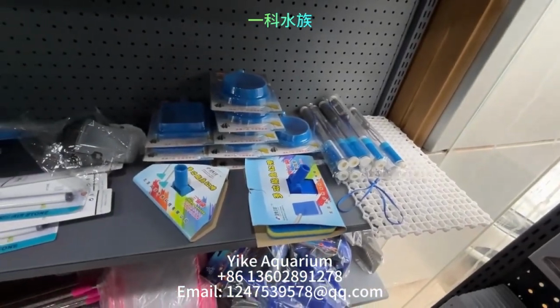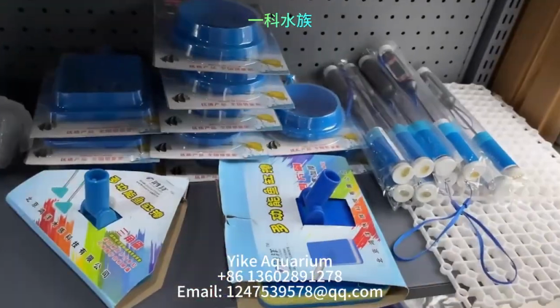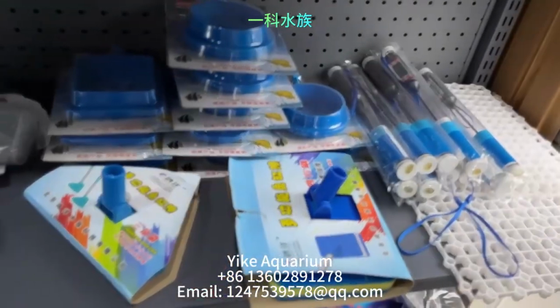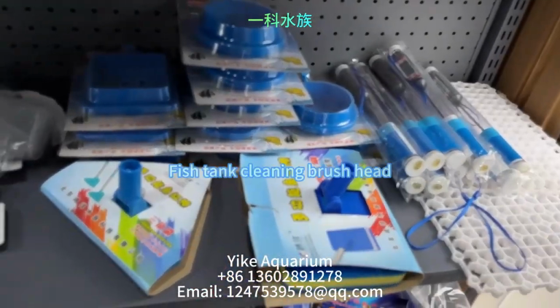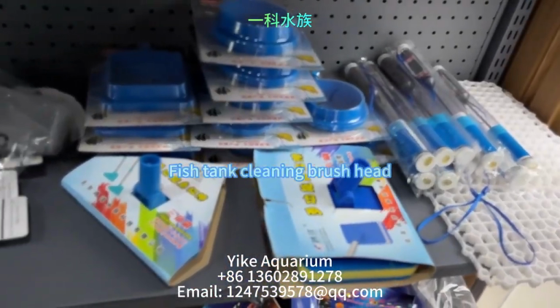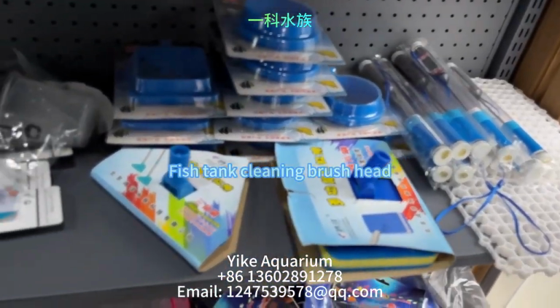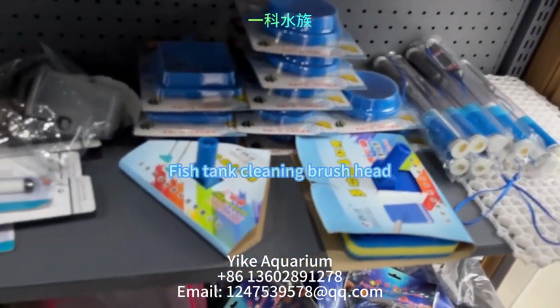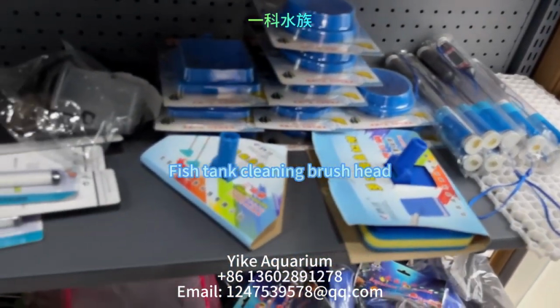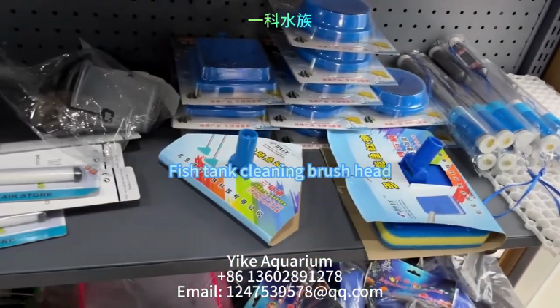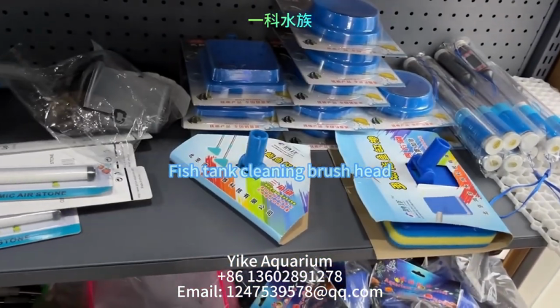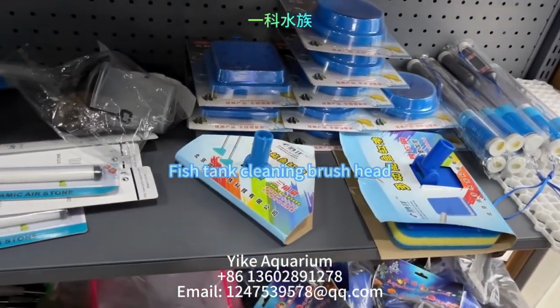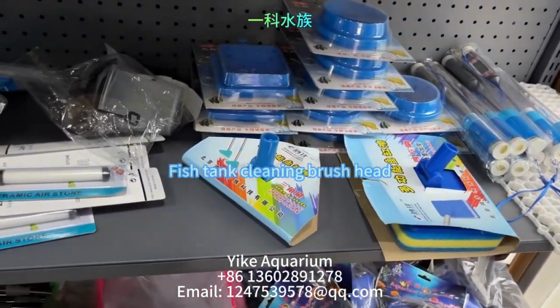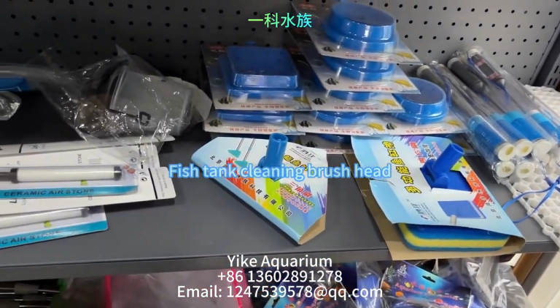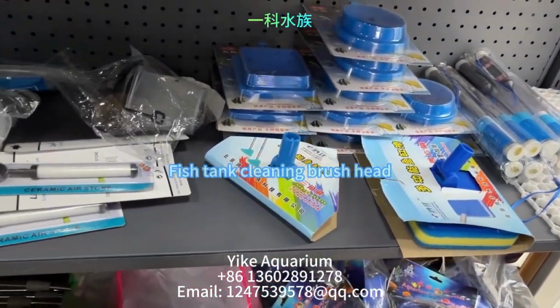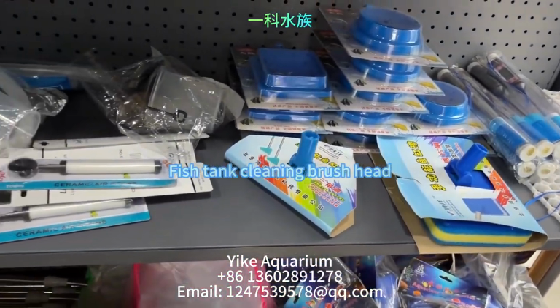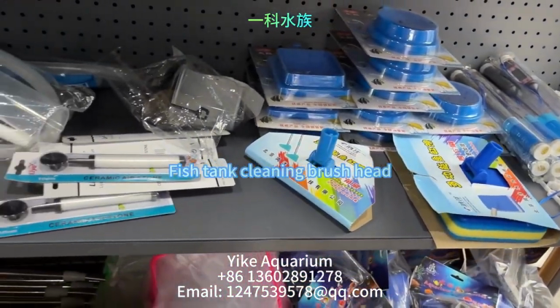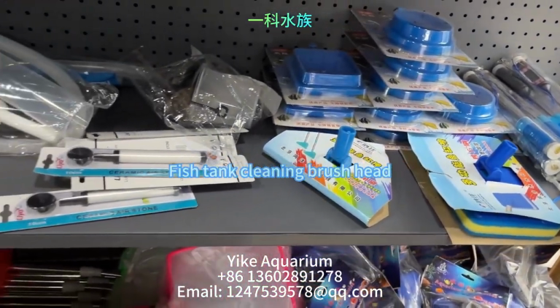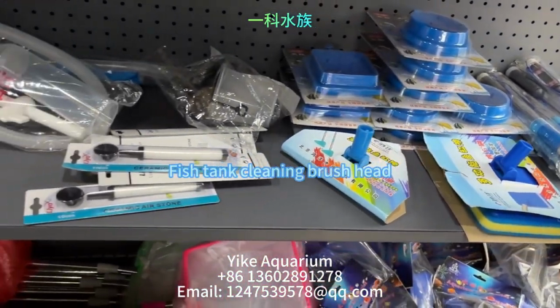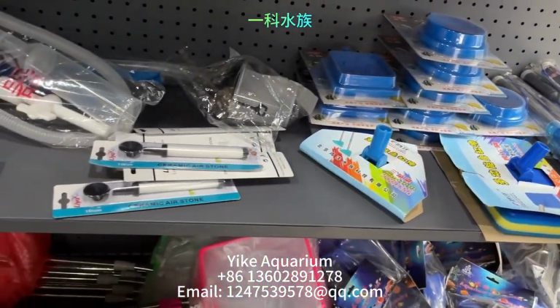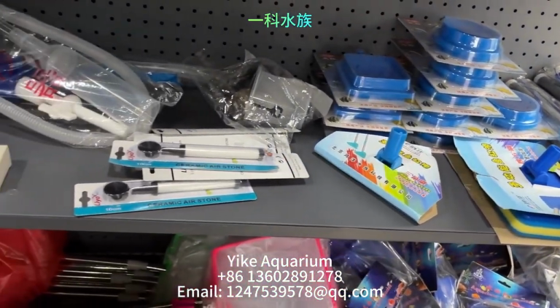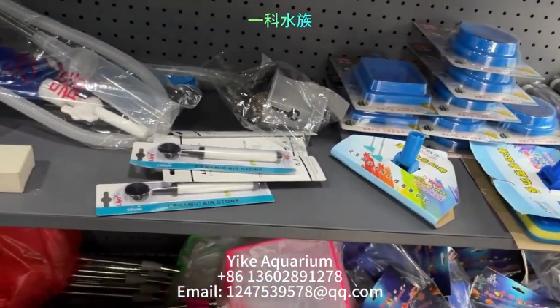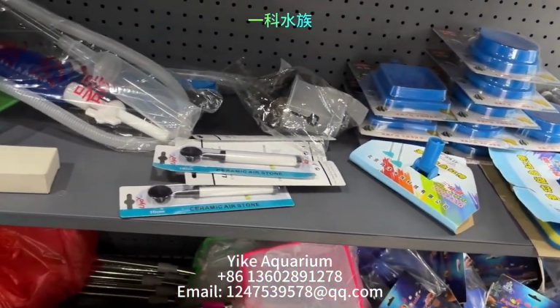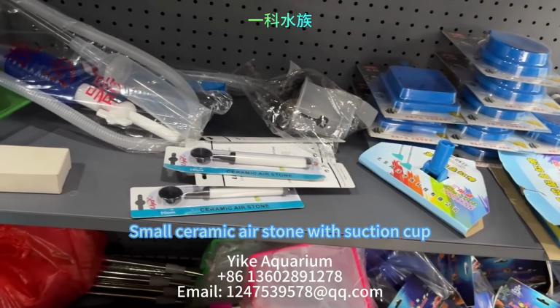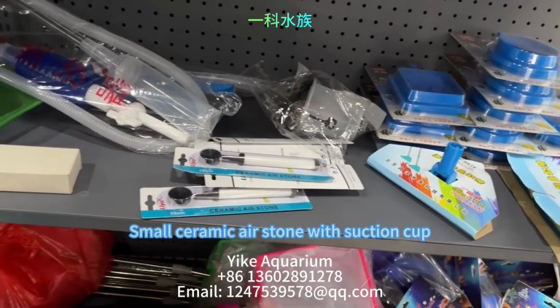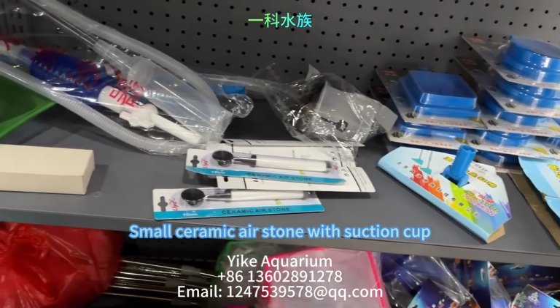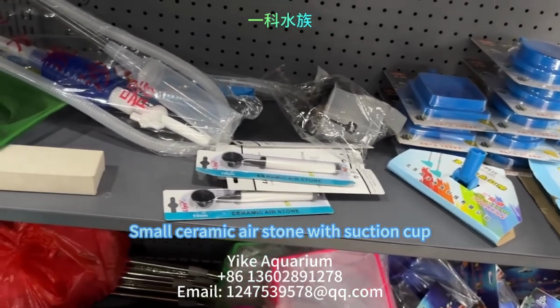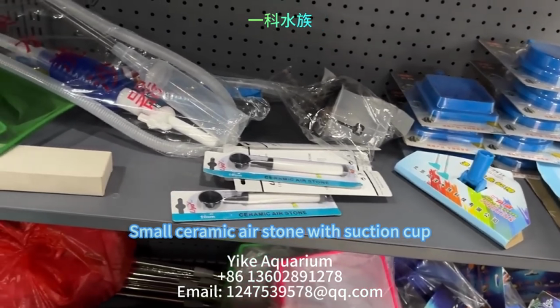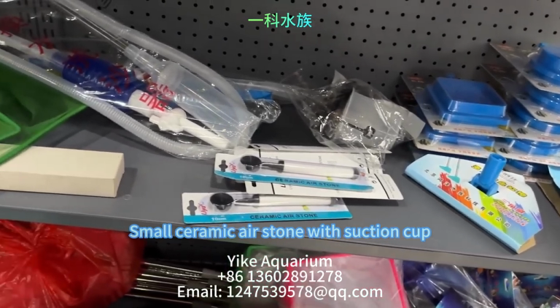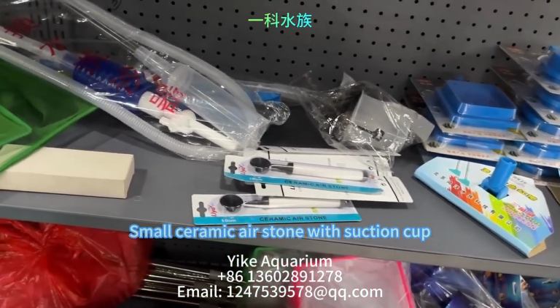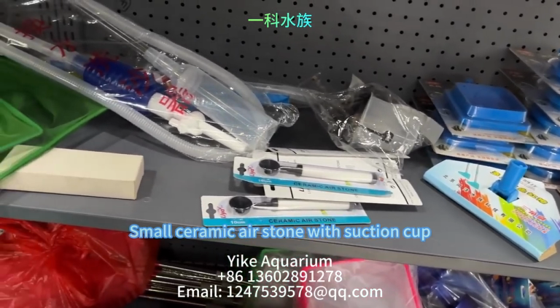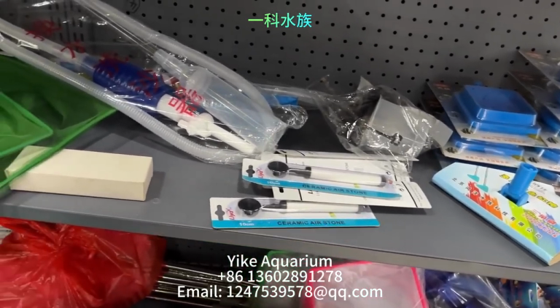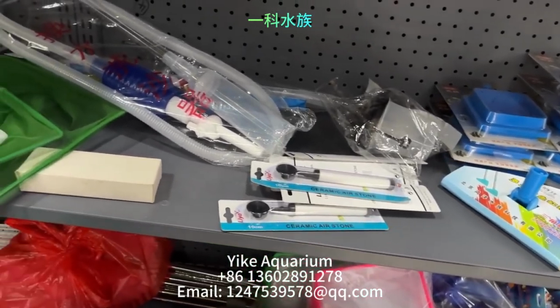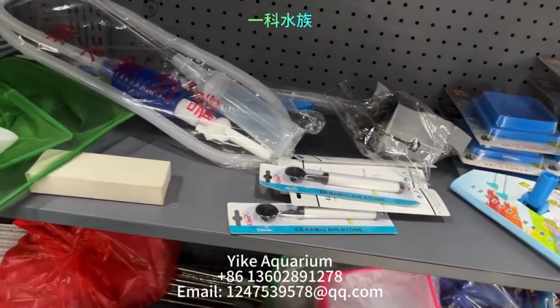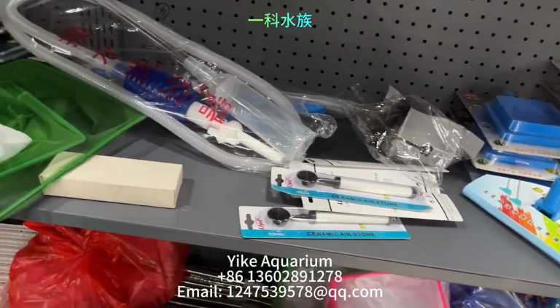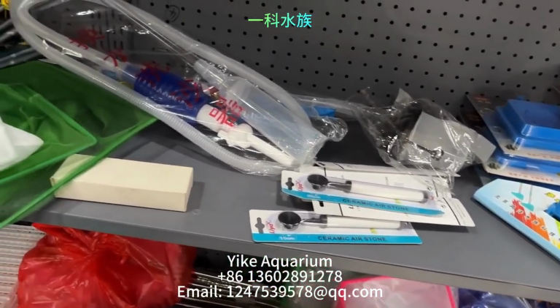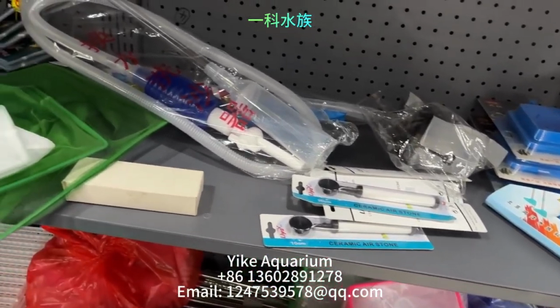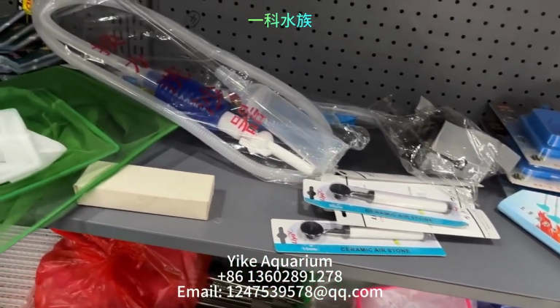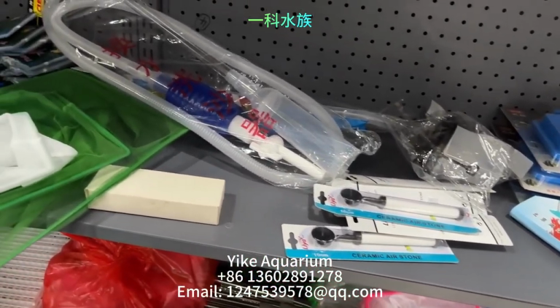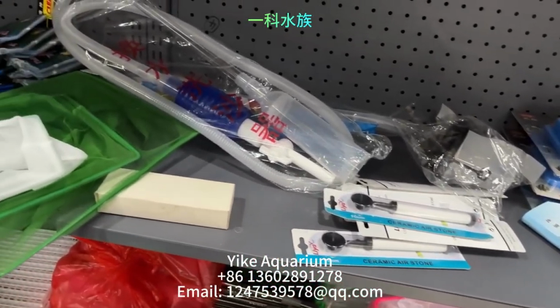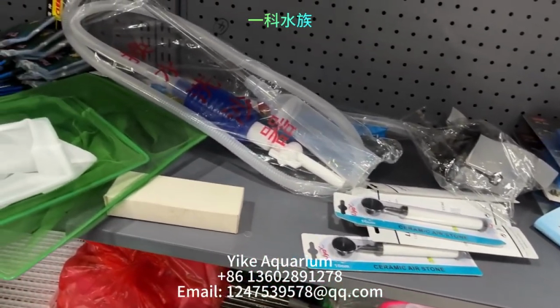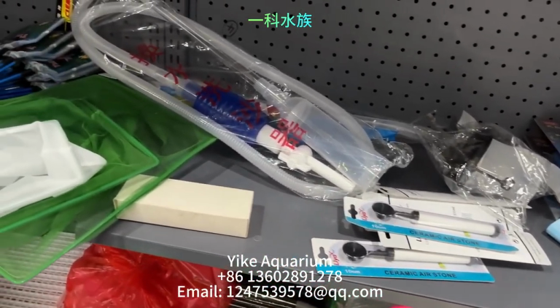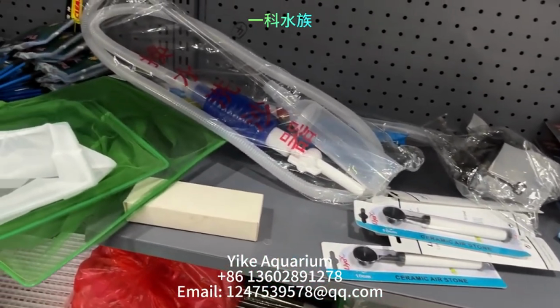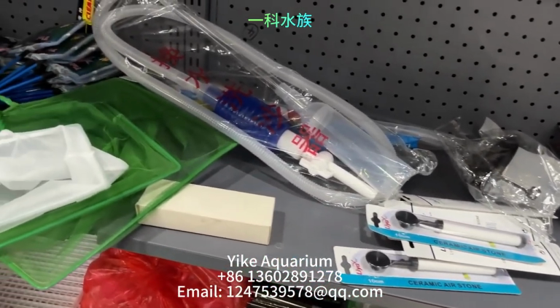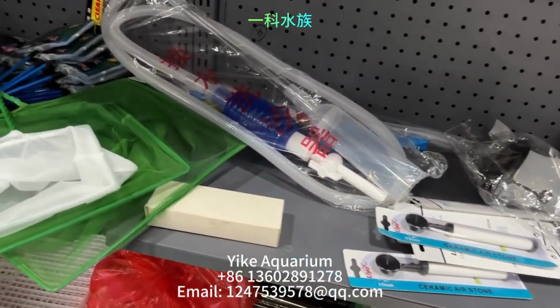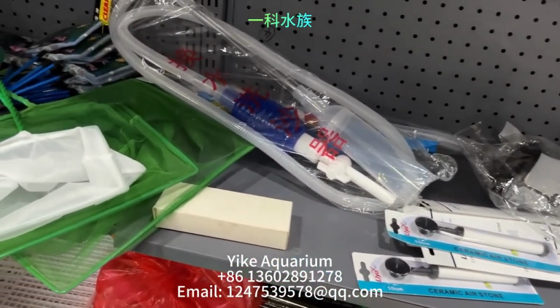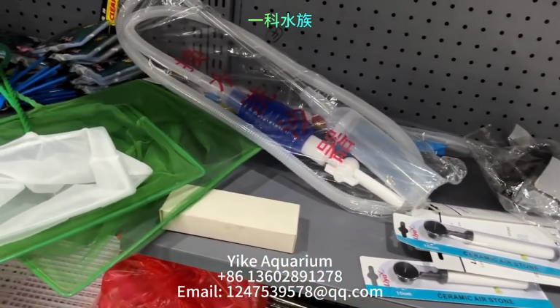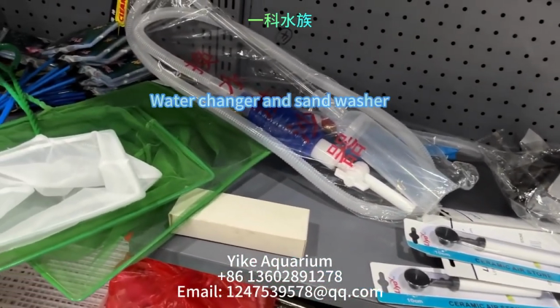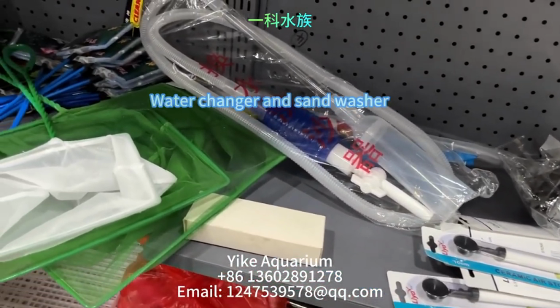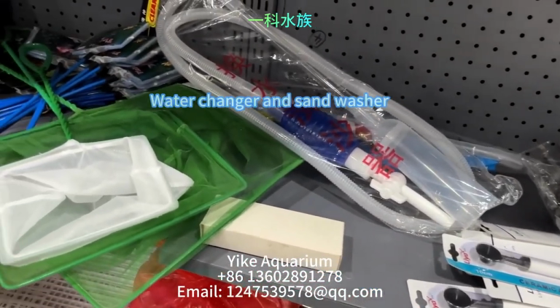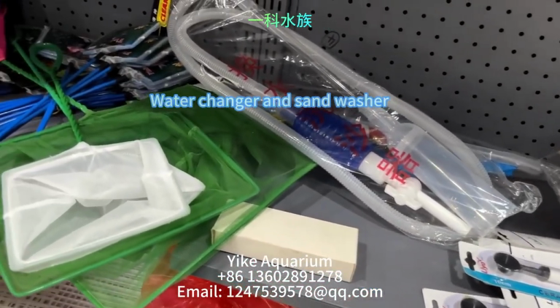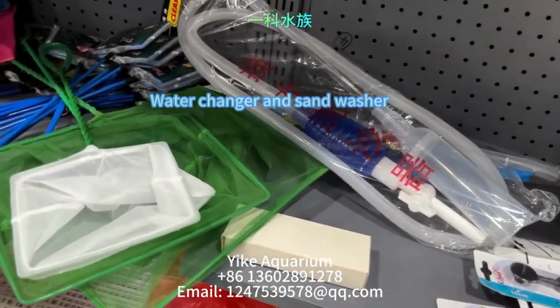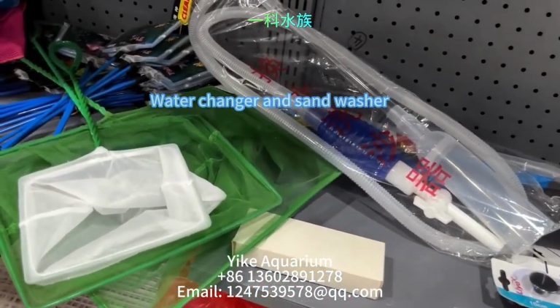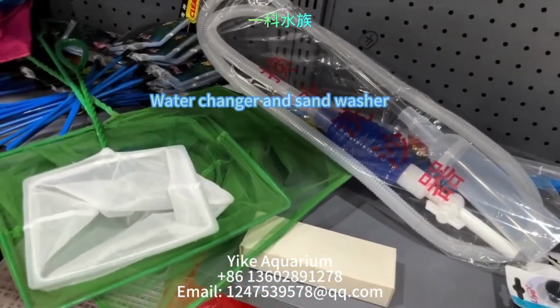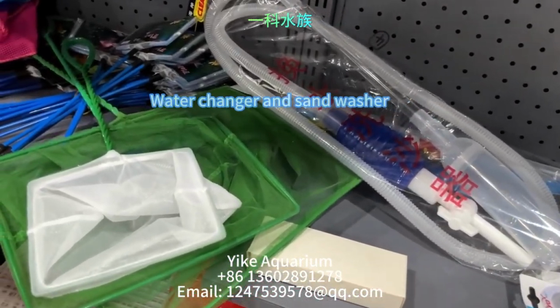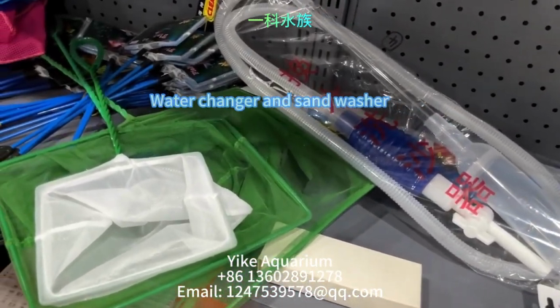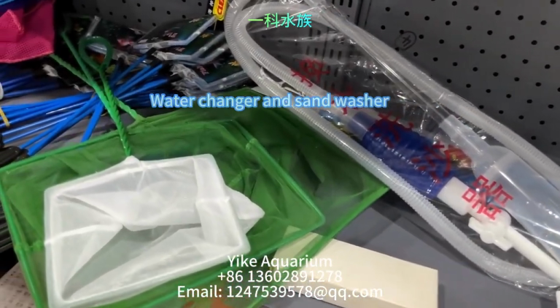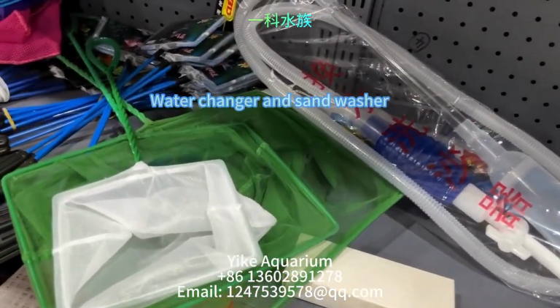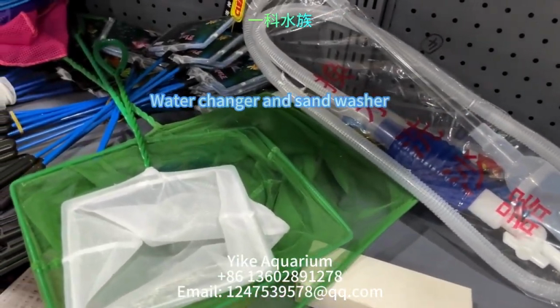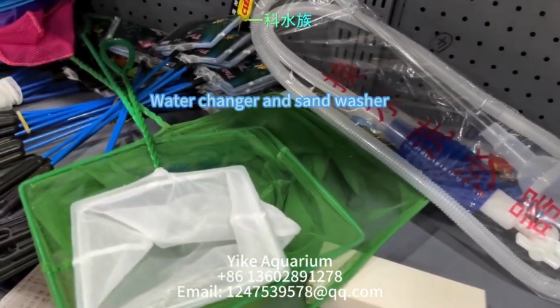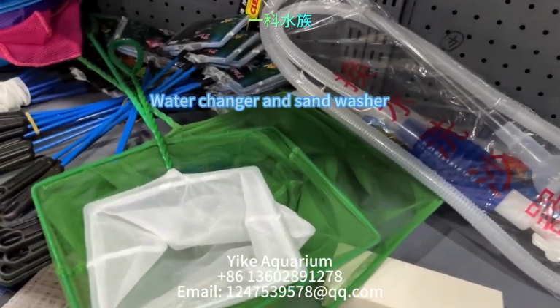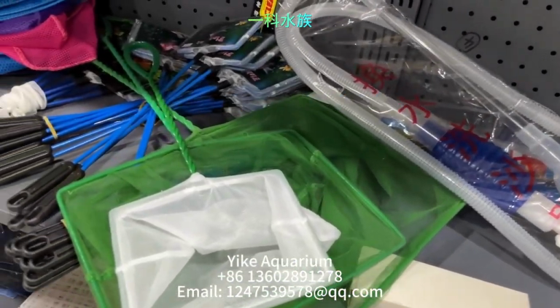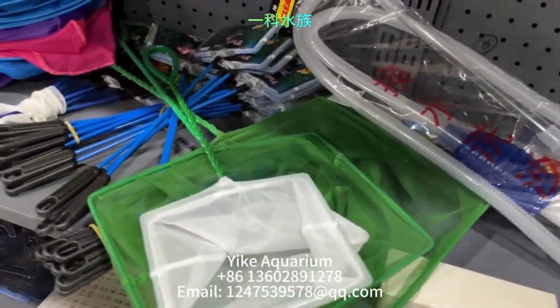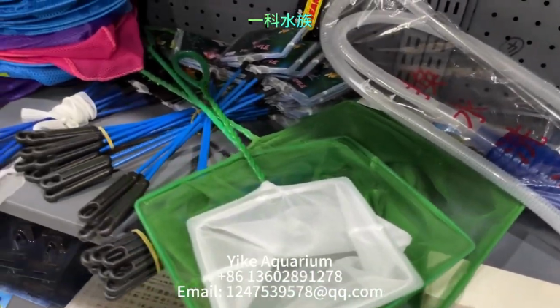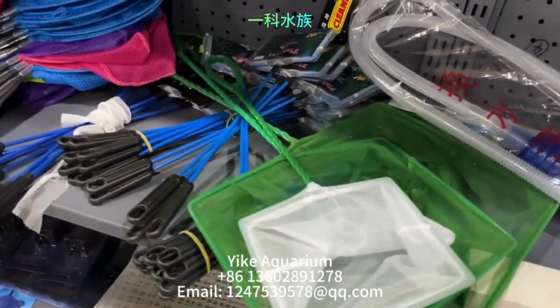This is a probe type electronic thermometer. This is a fish tank cleaning brush head. This is a small ceramic air stone with suction cup. This is a water changer and sand washer.